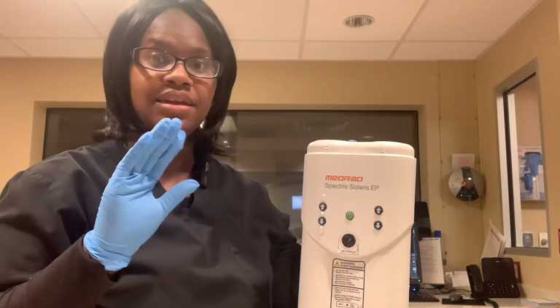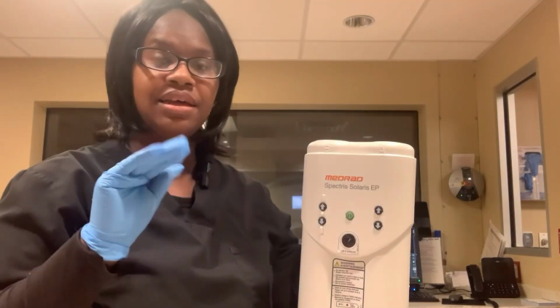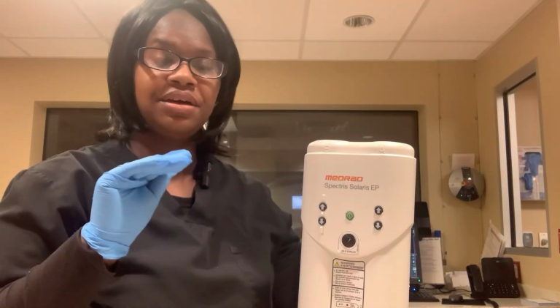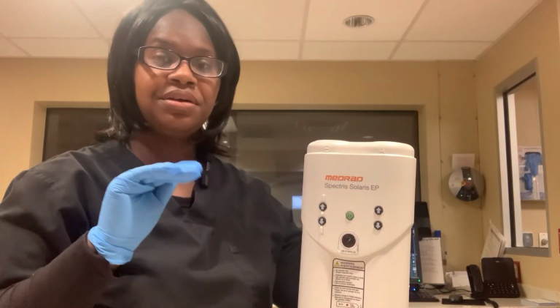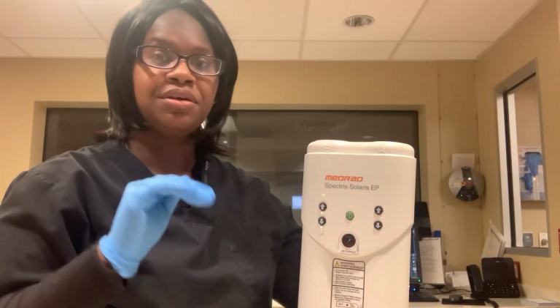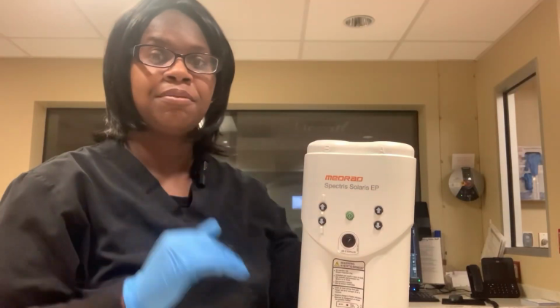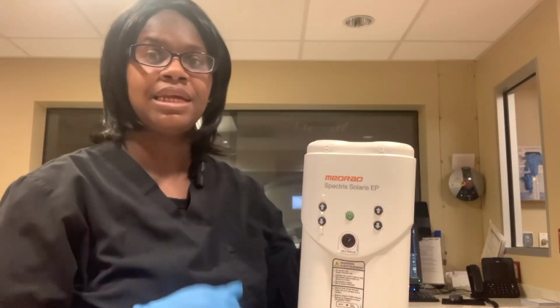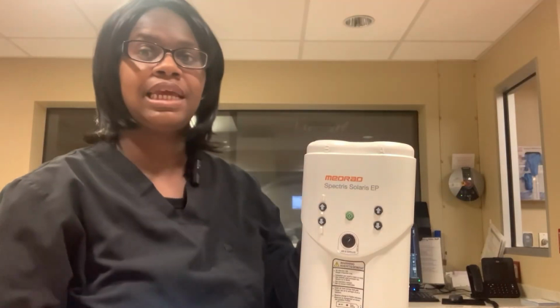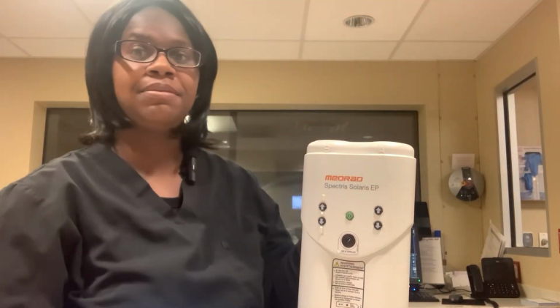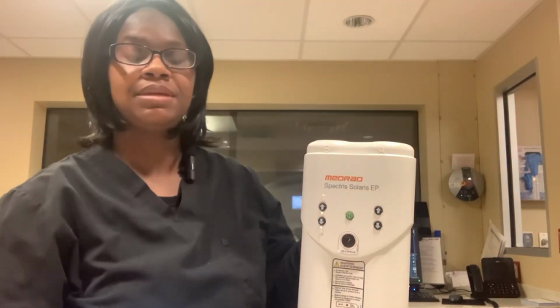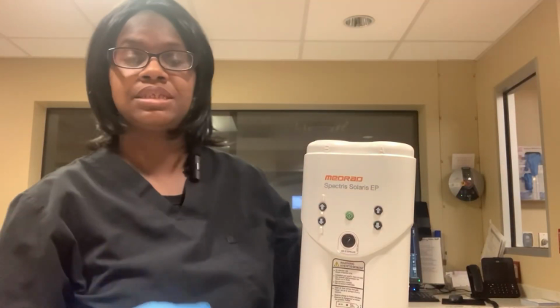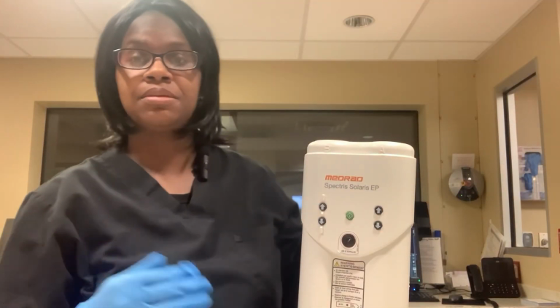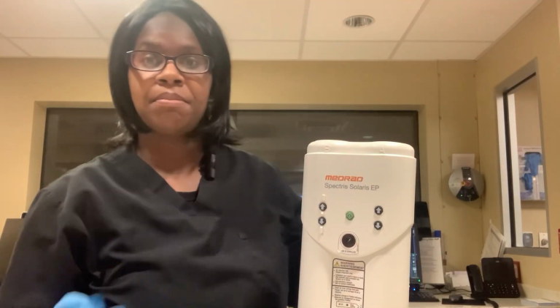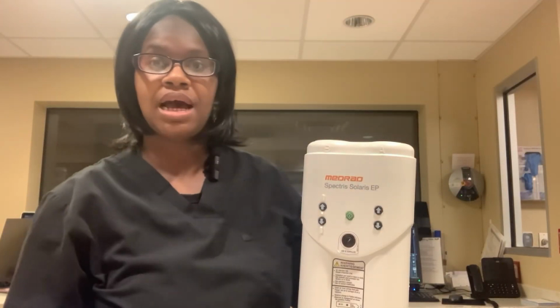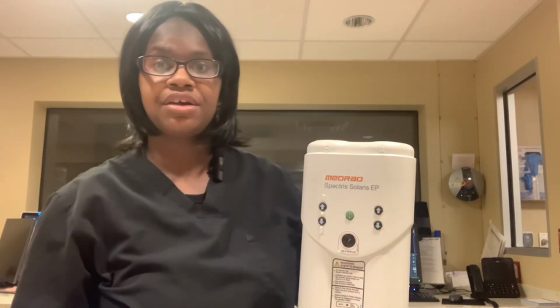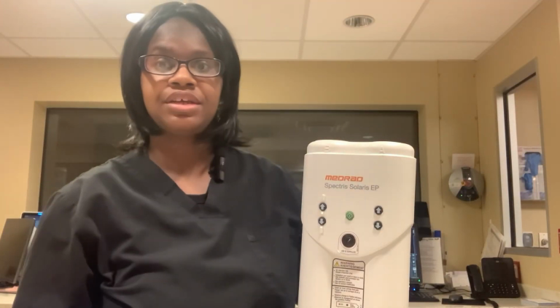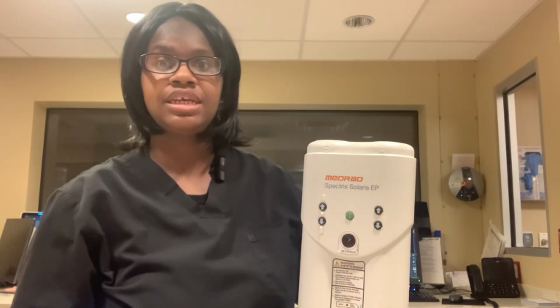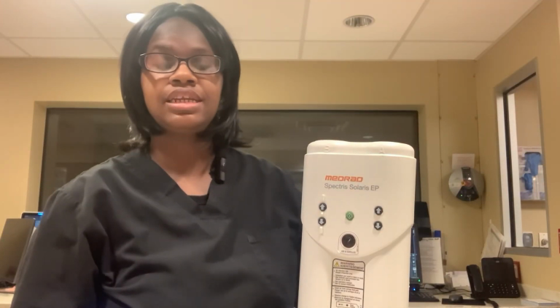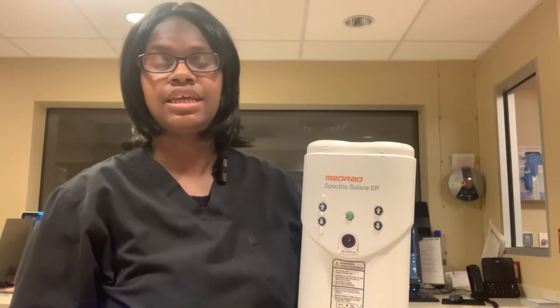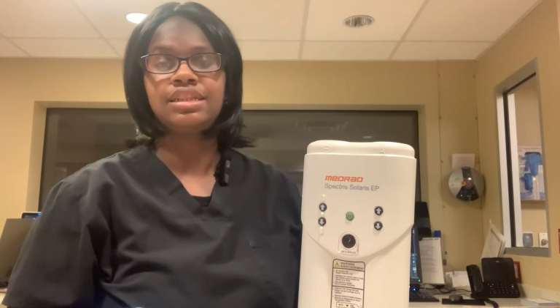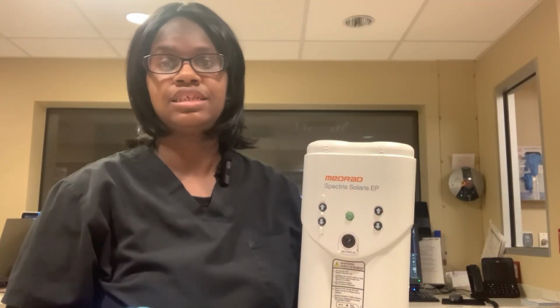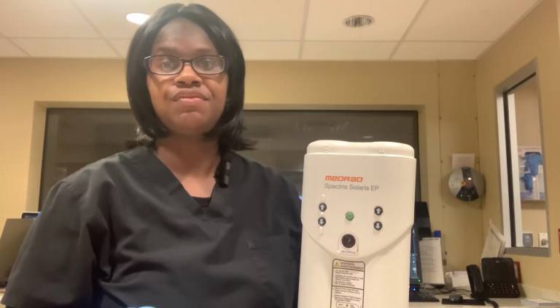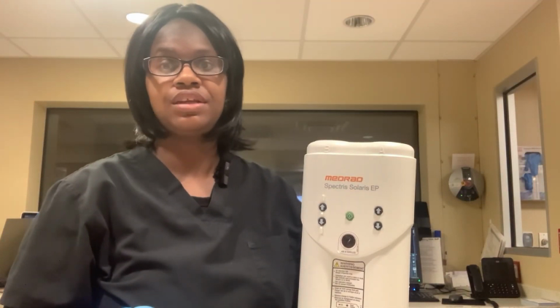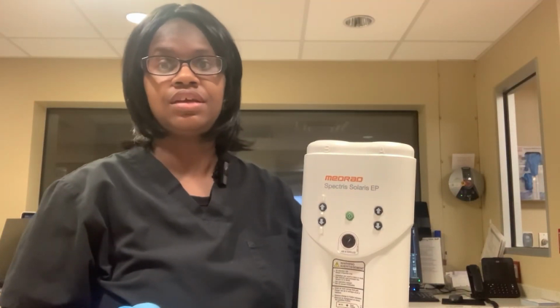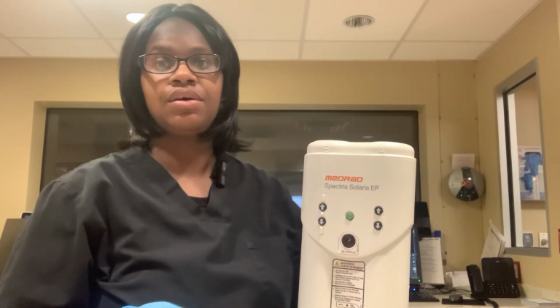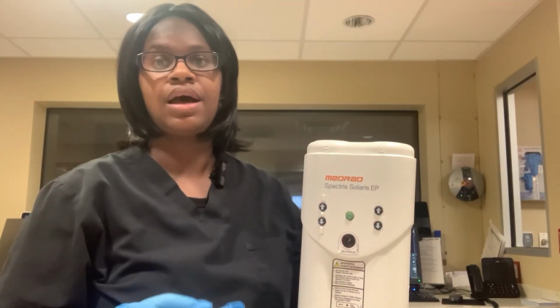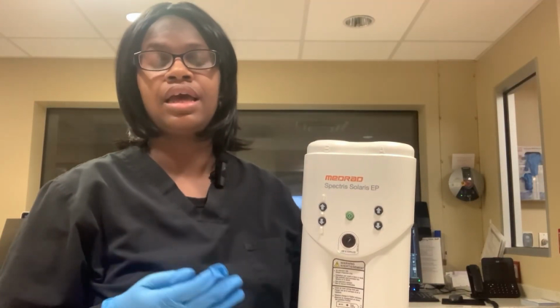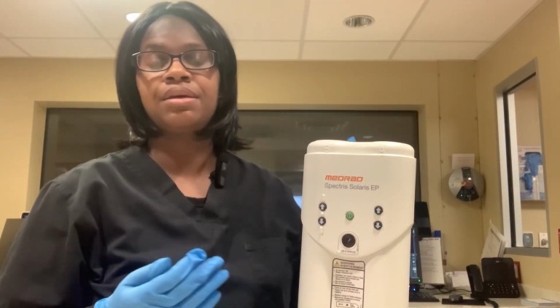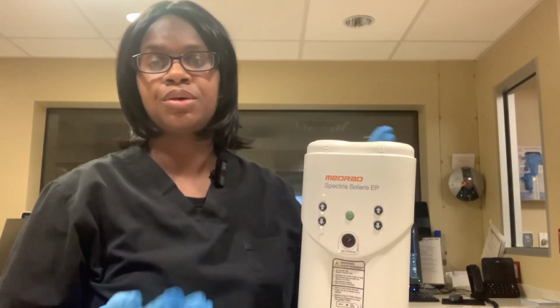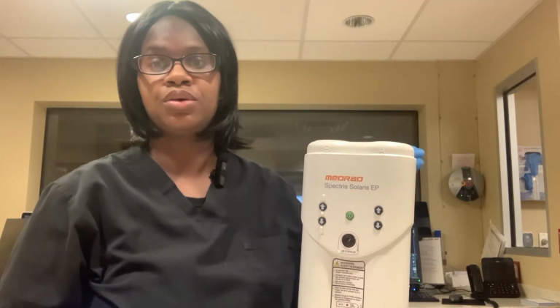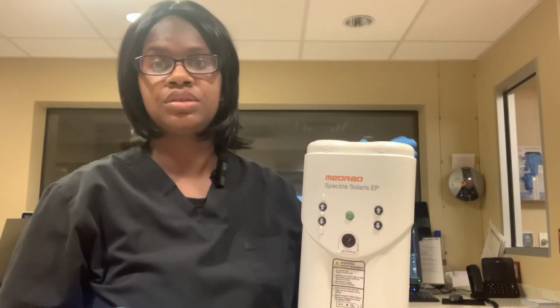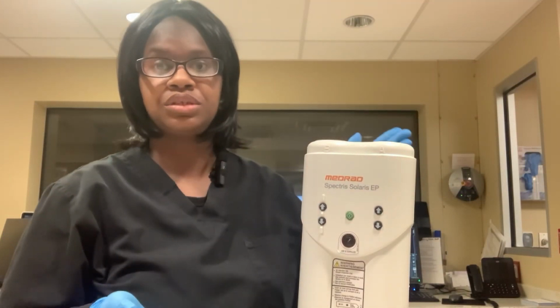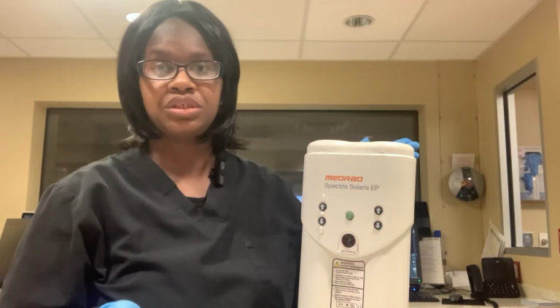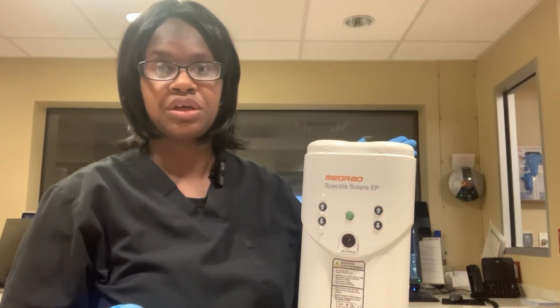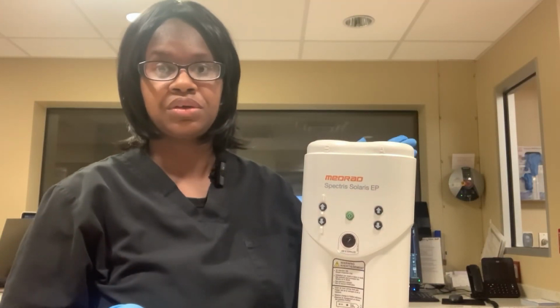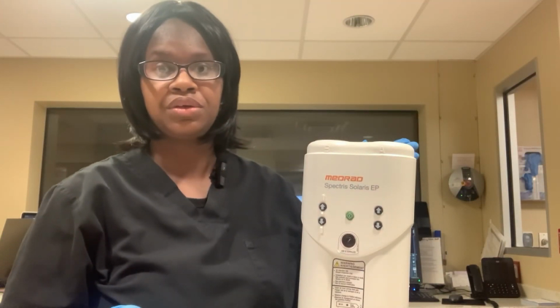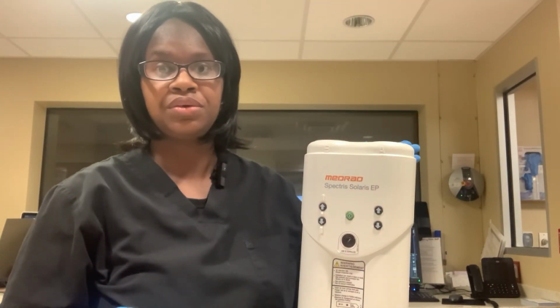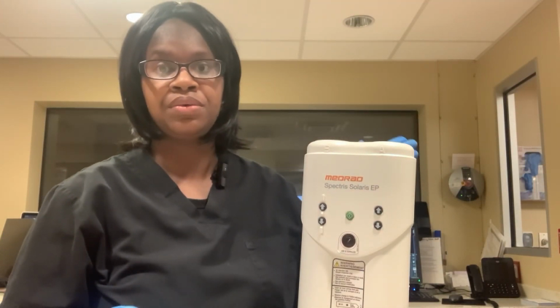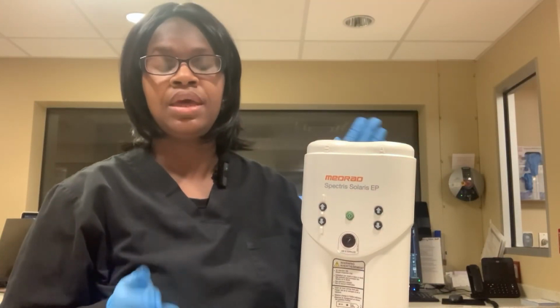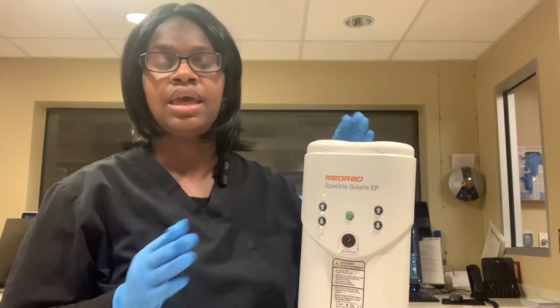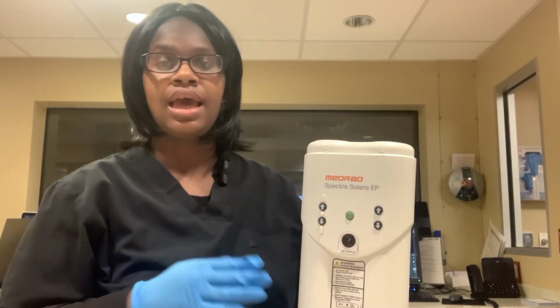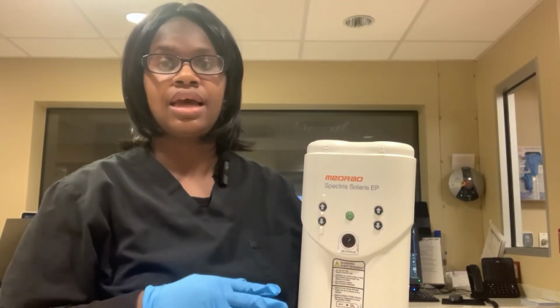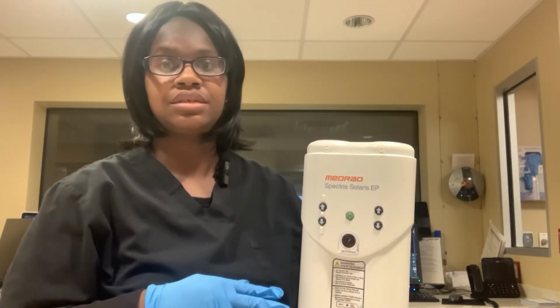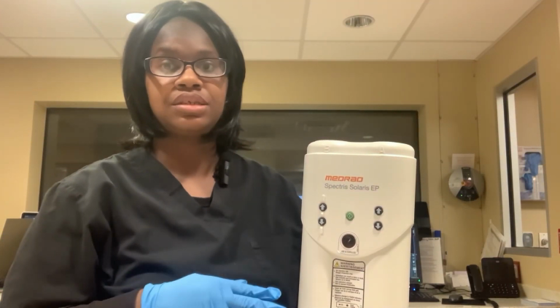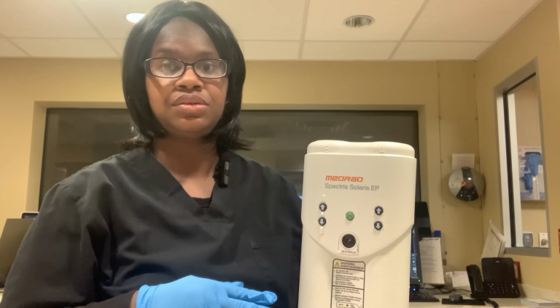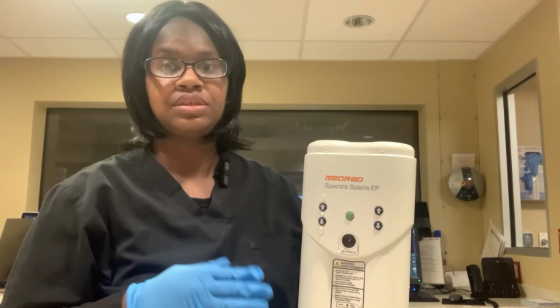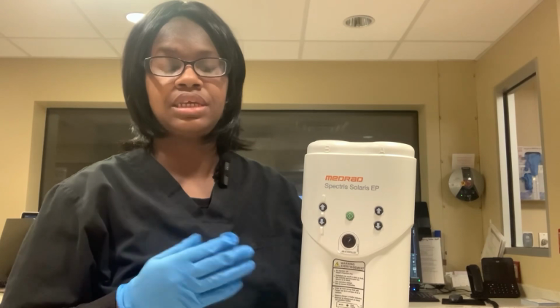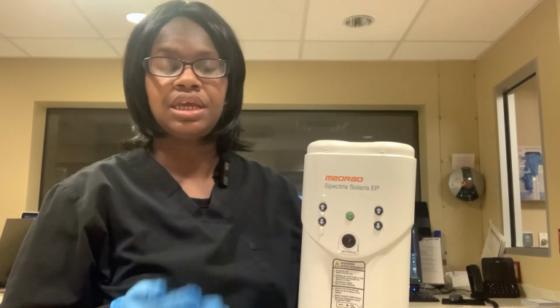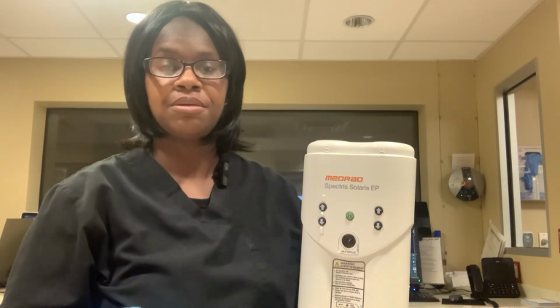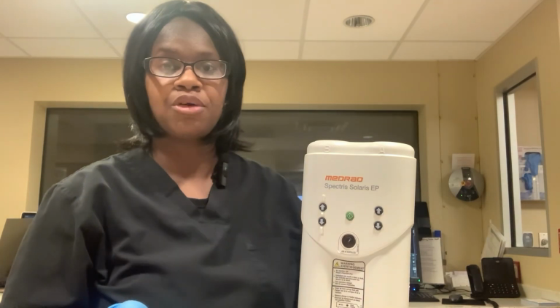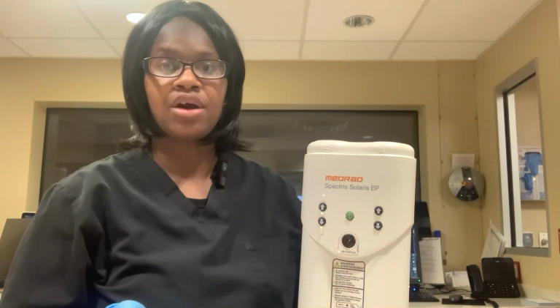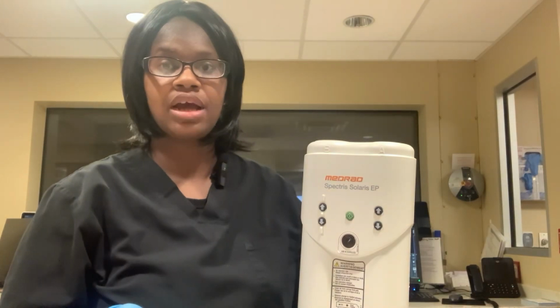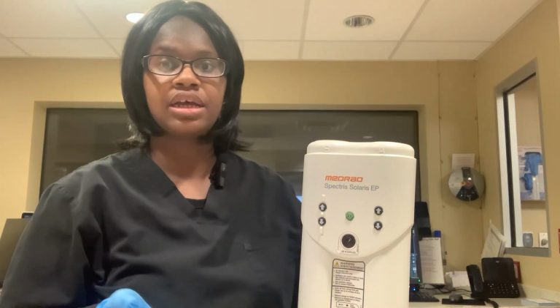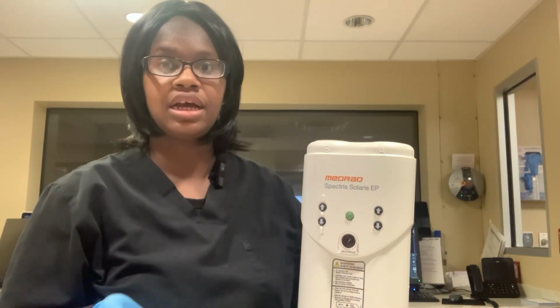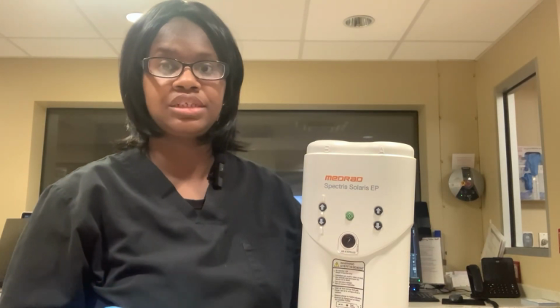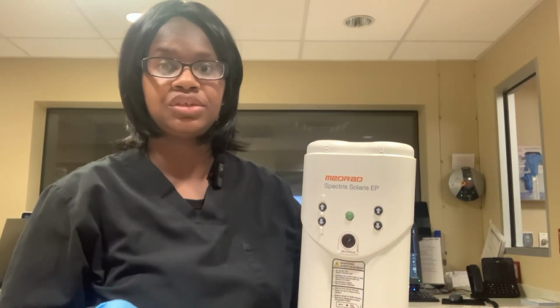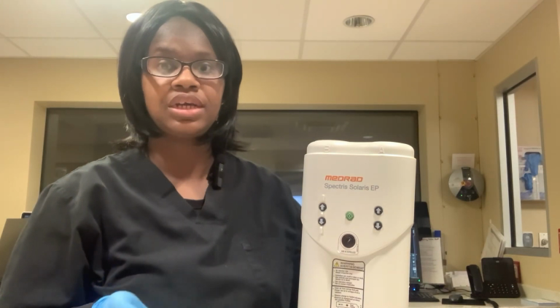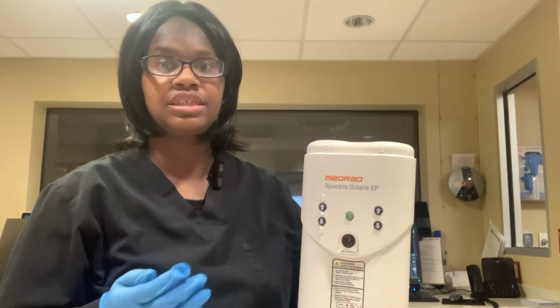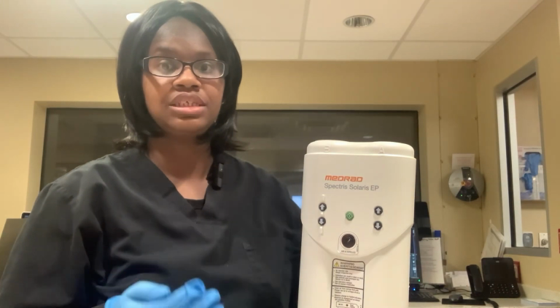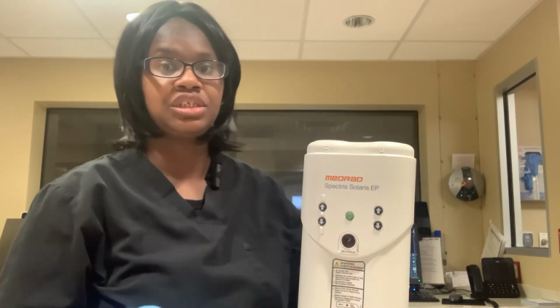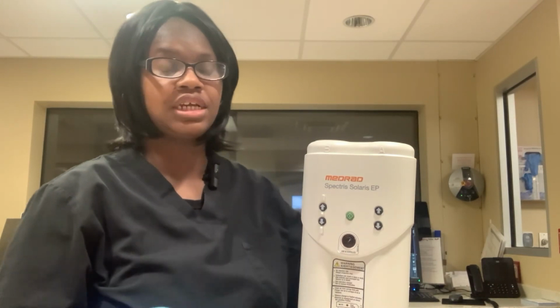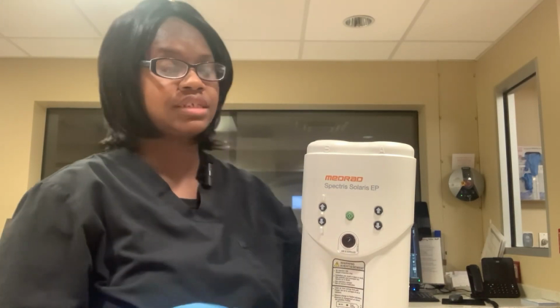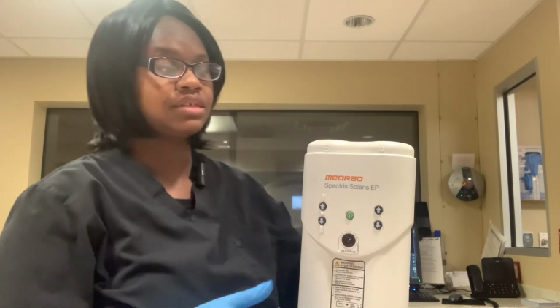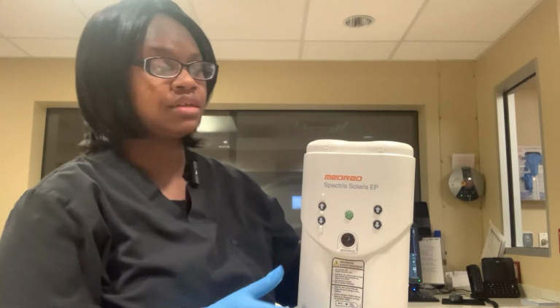Hello, my name is Marion. In this video I am going to show you how to use the MRI contrast injector.